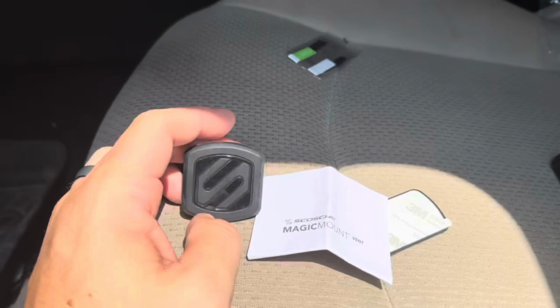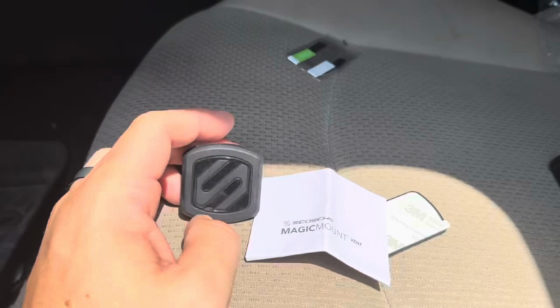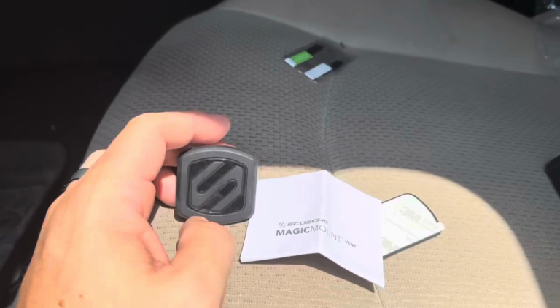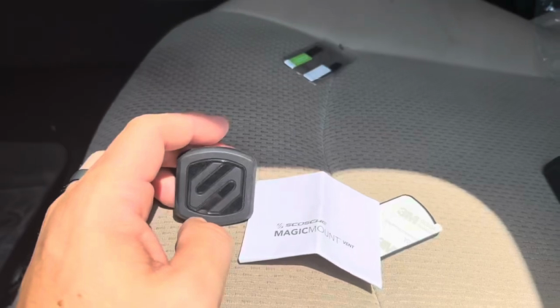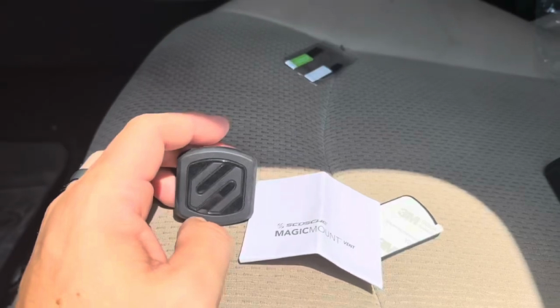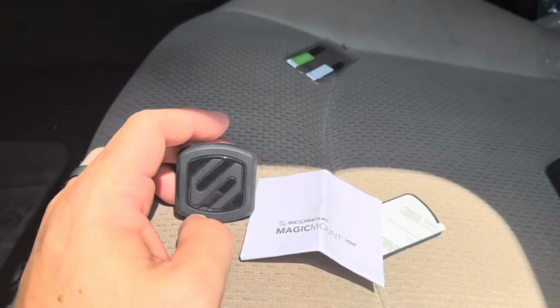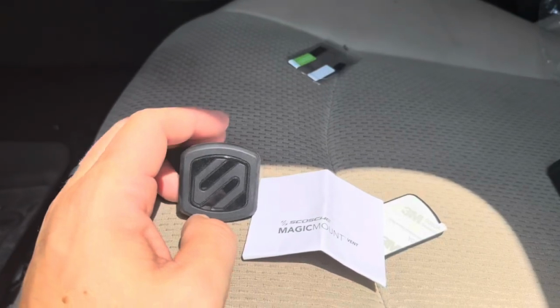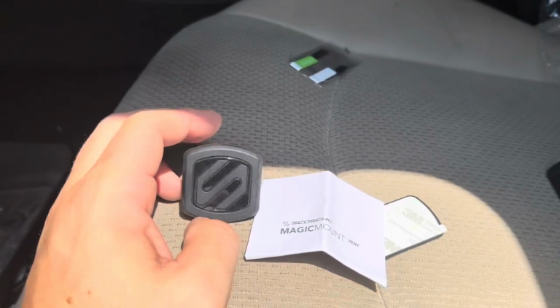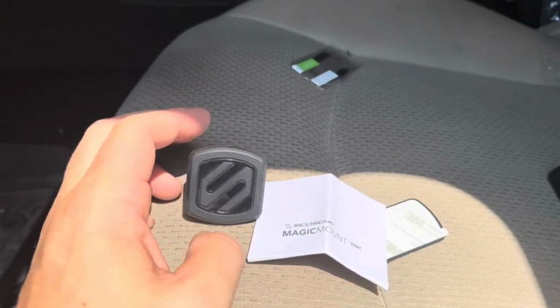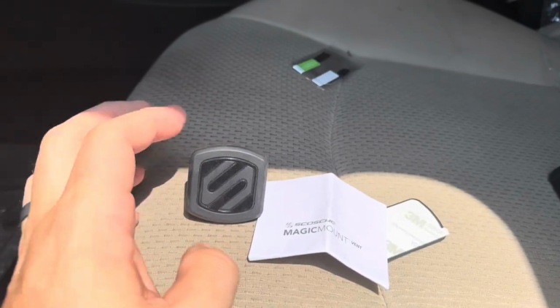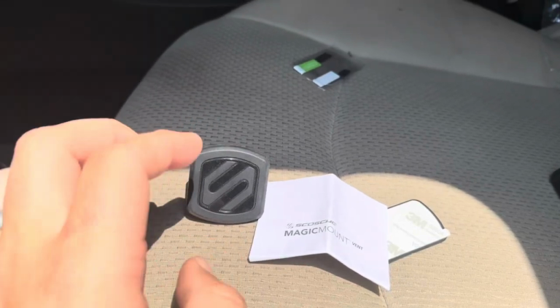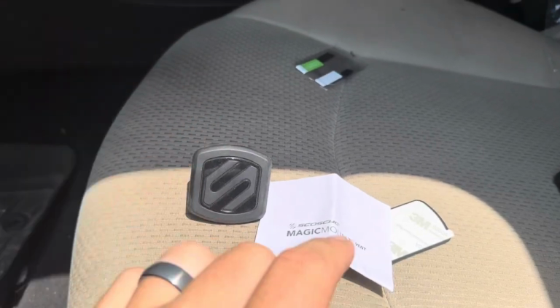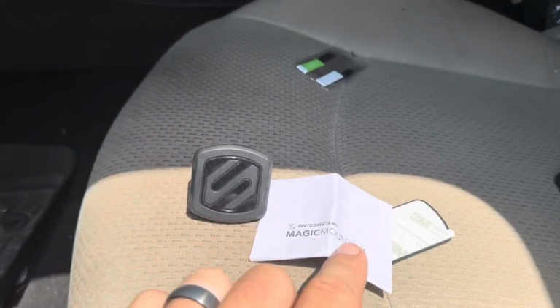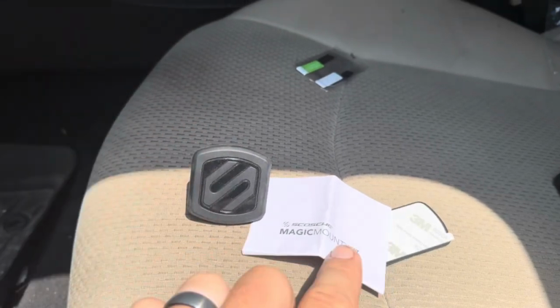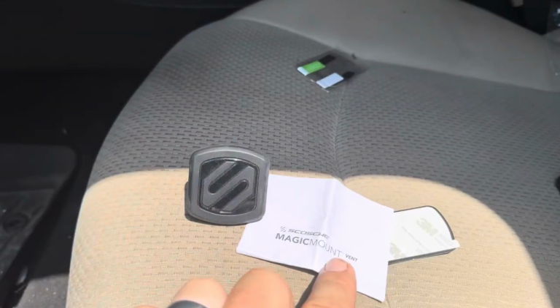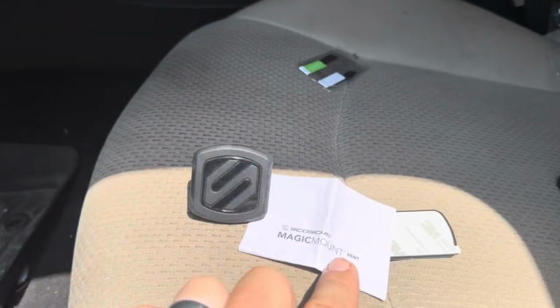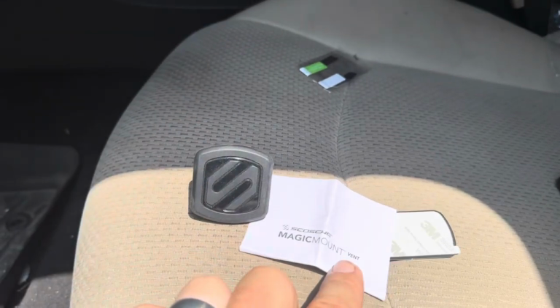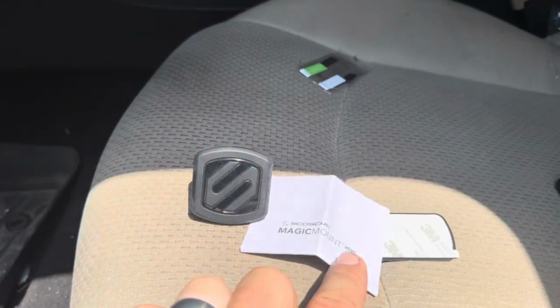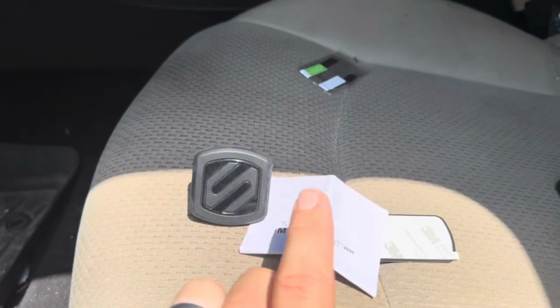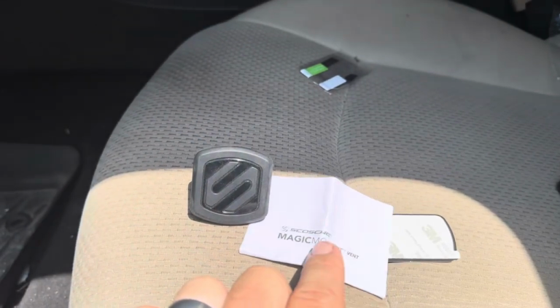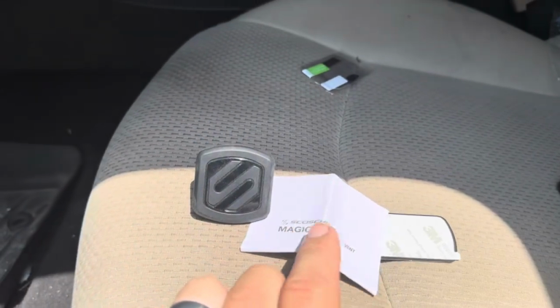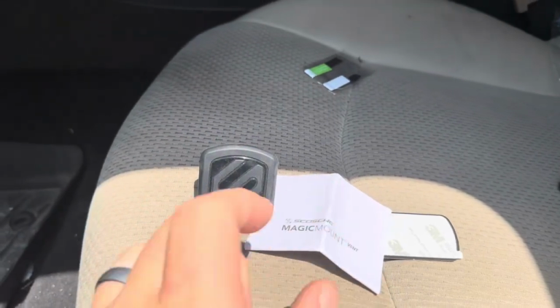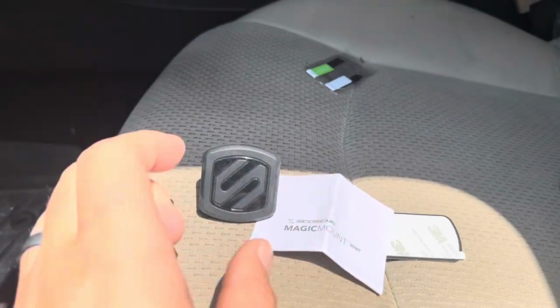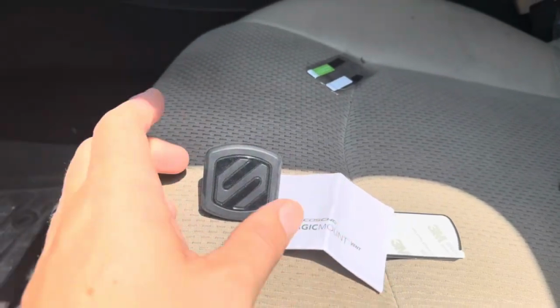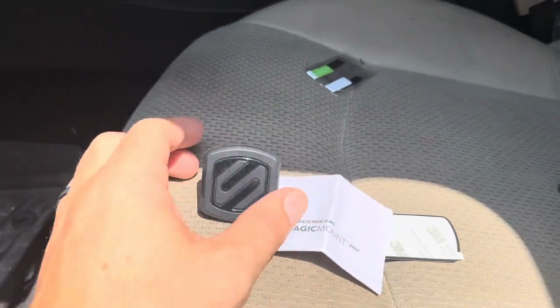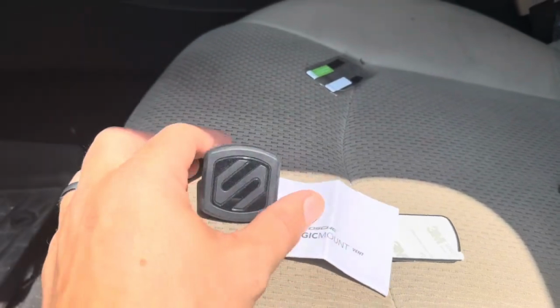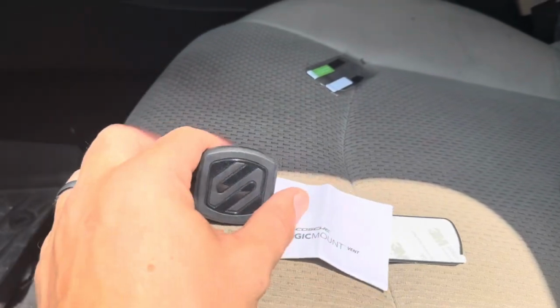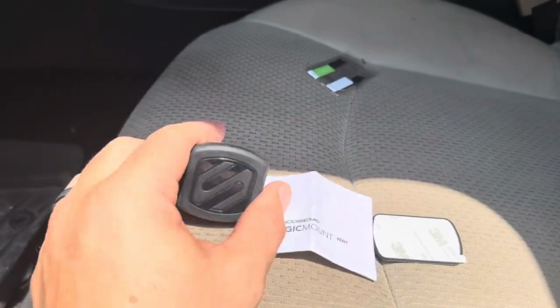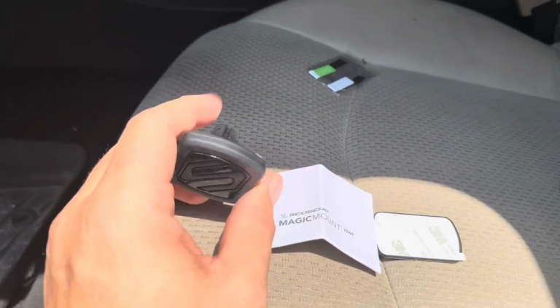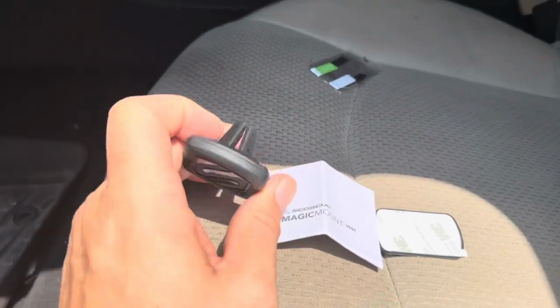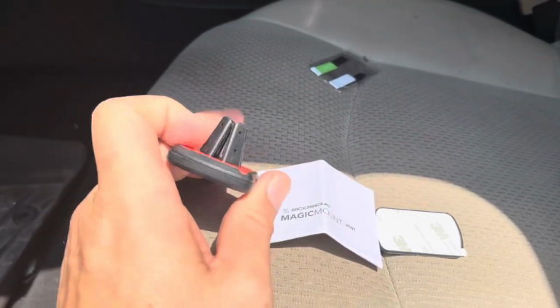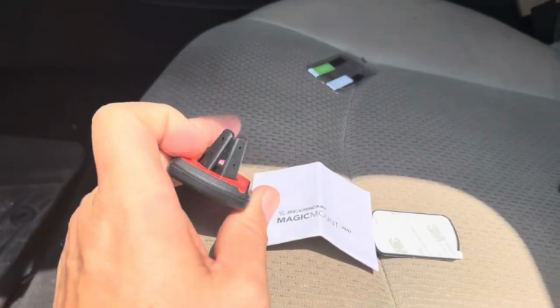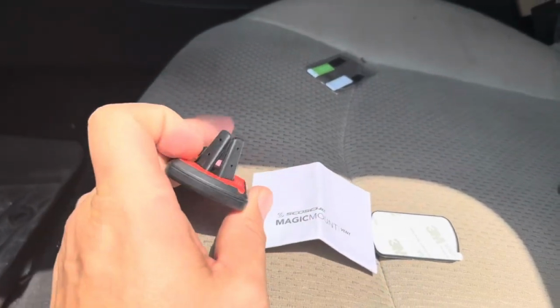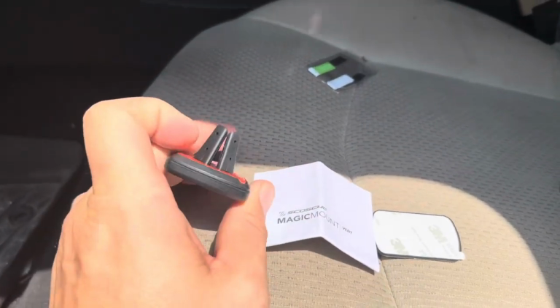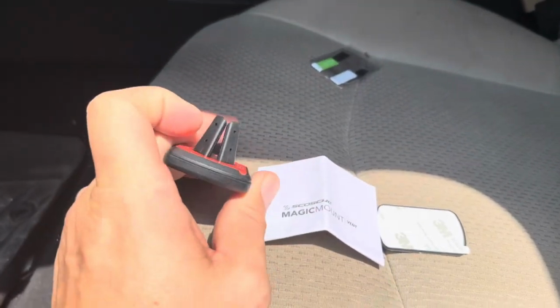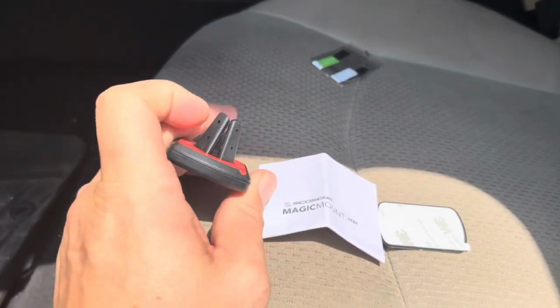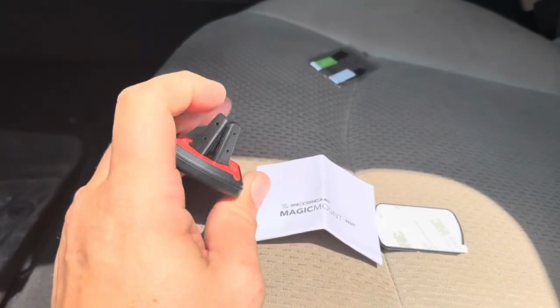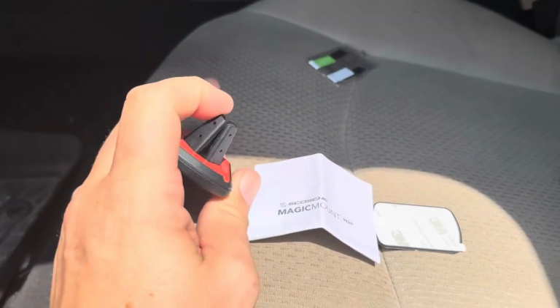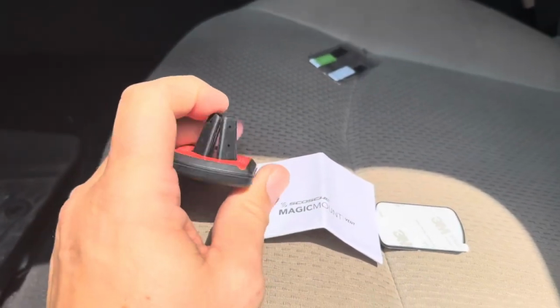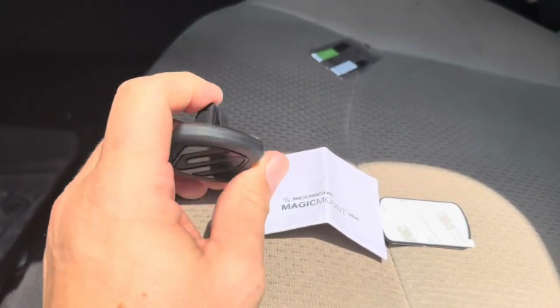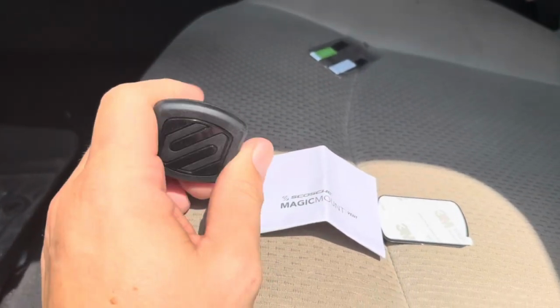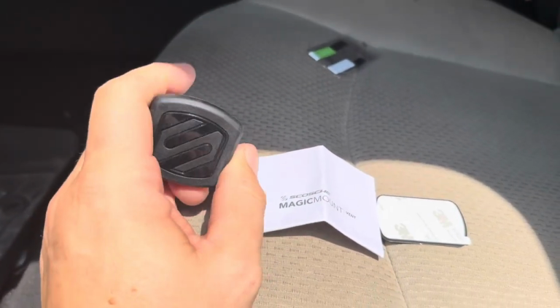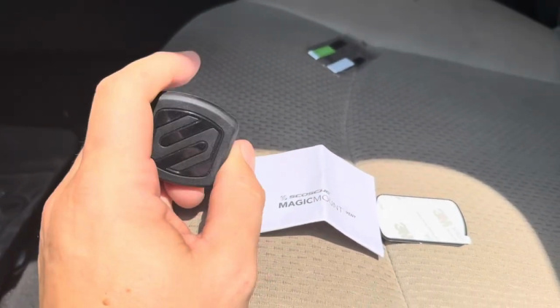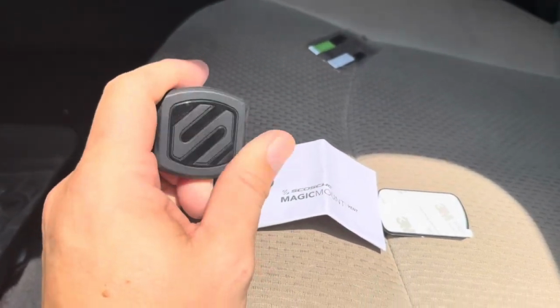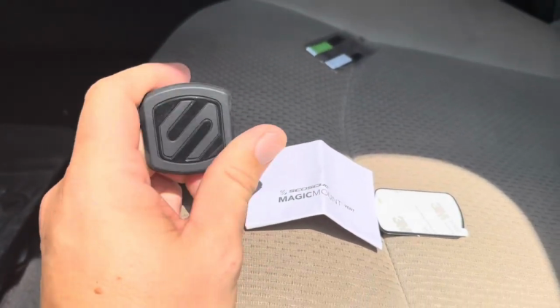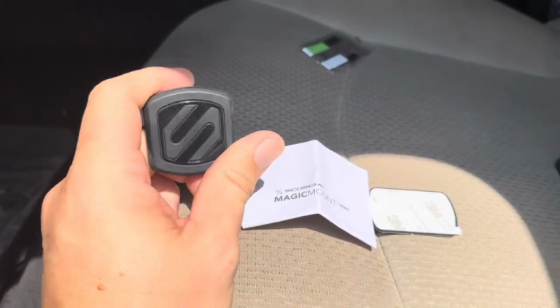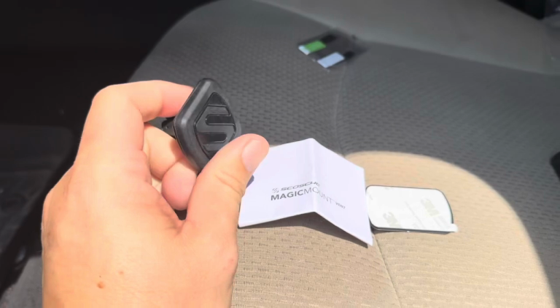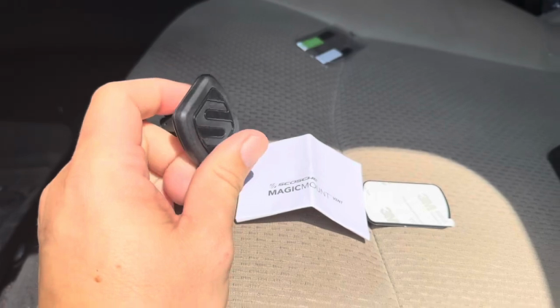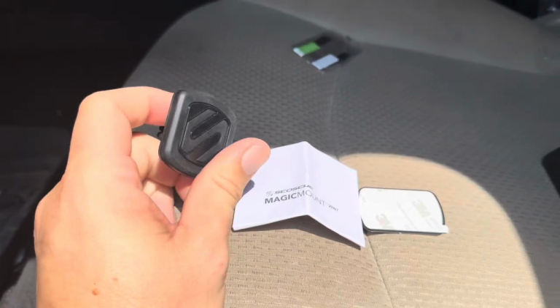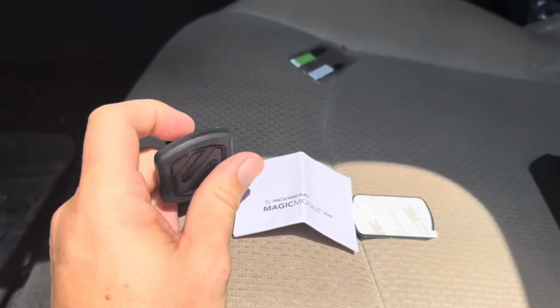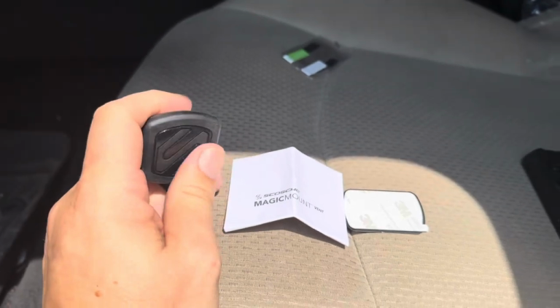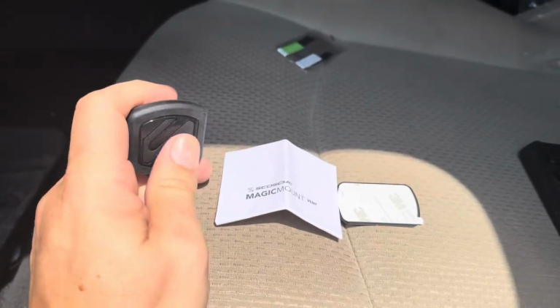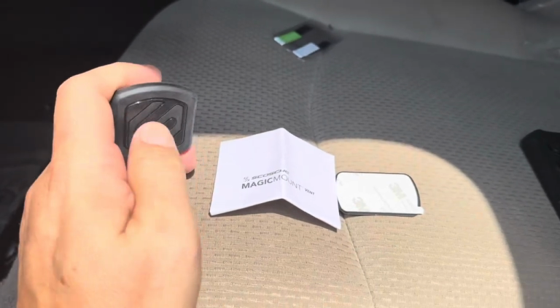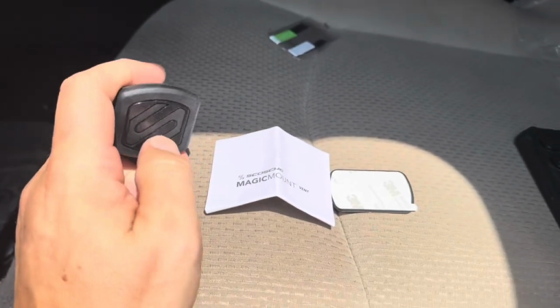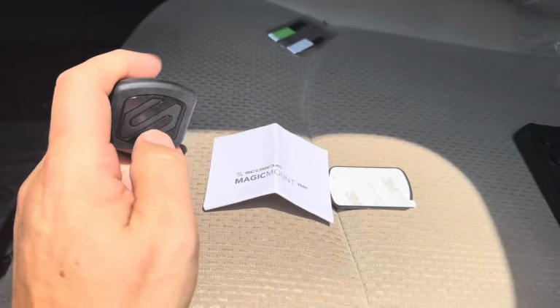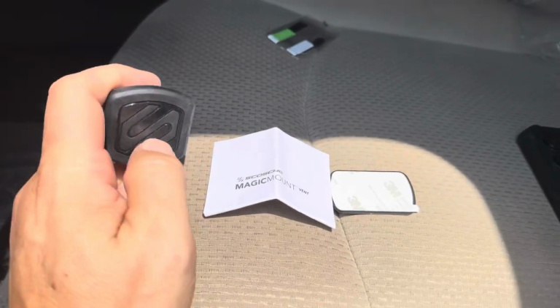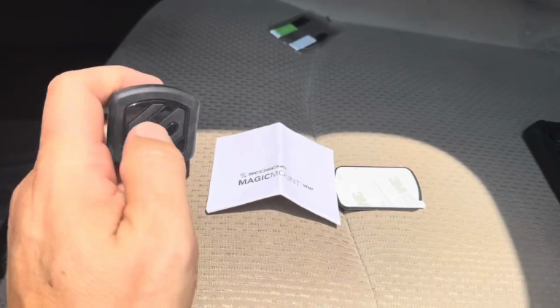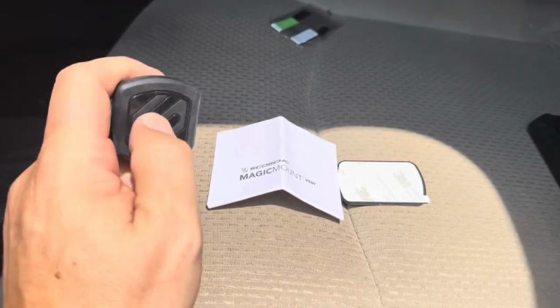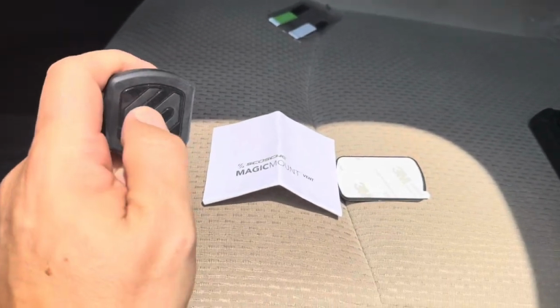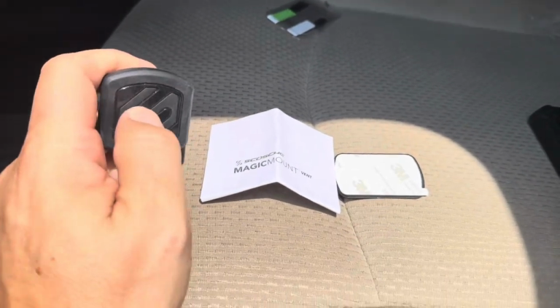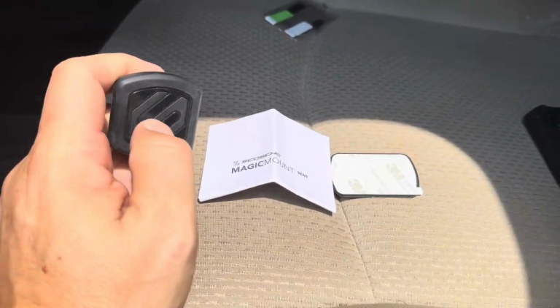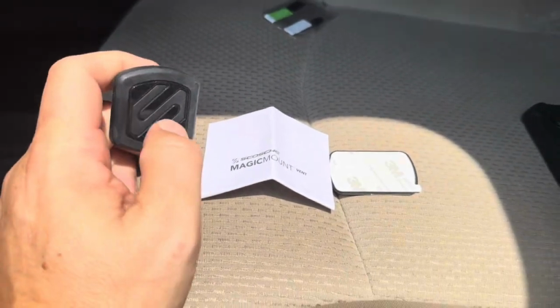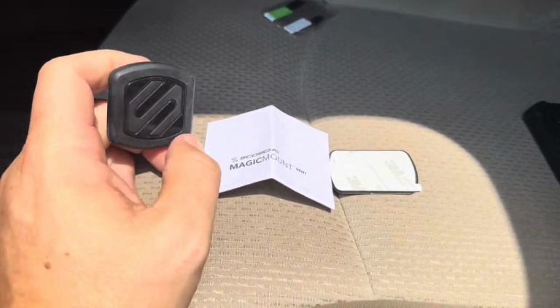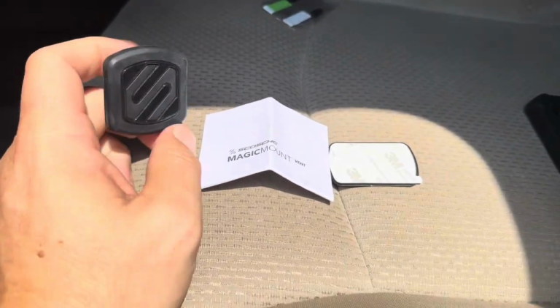Today I'm going to be reviewing this magnetic mount vent mounting set that I recently purchased to mount my phone up in my car.